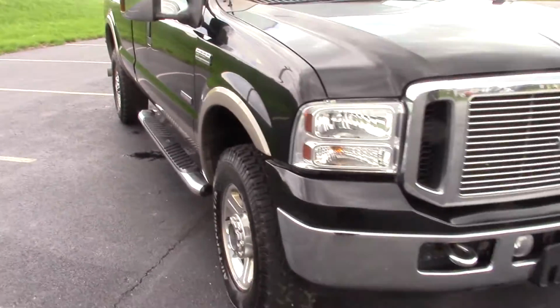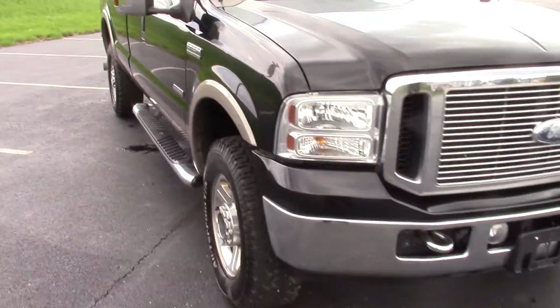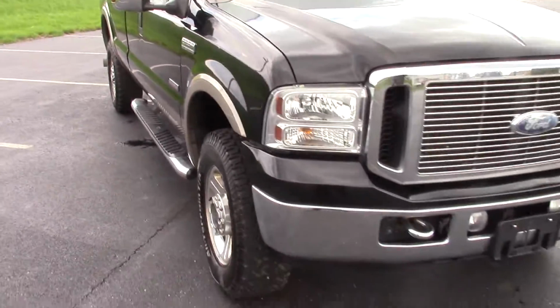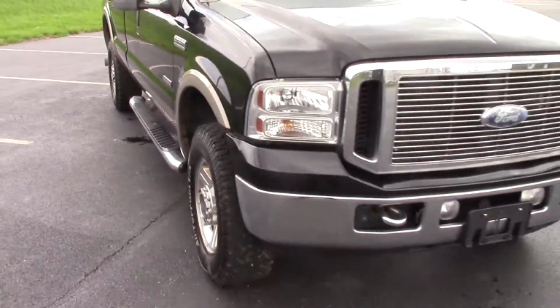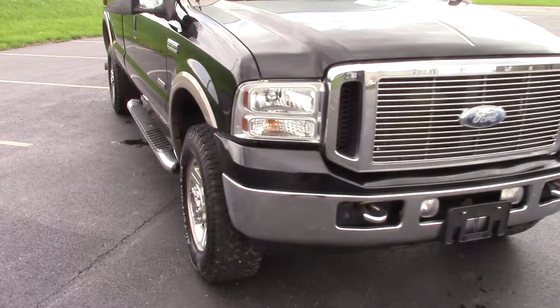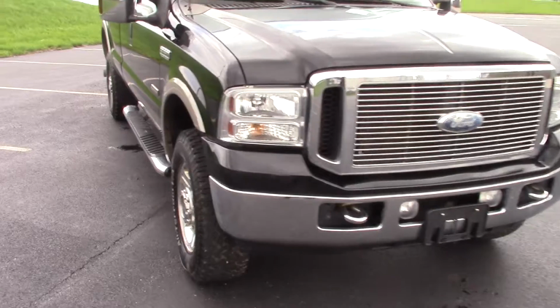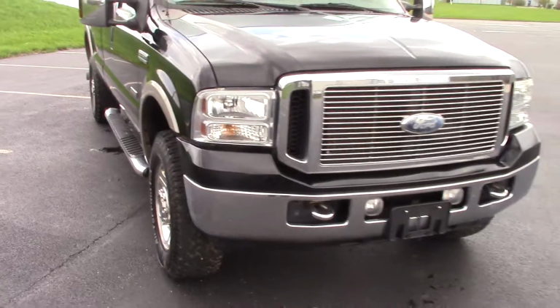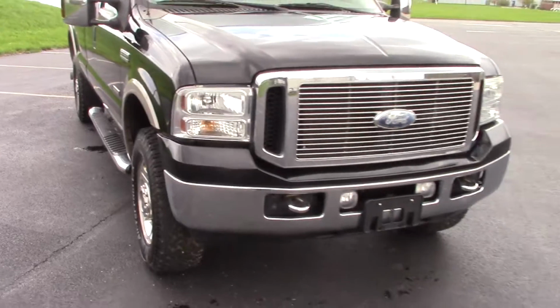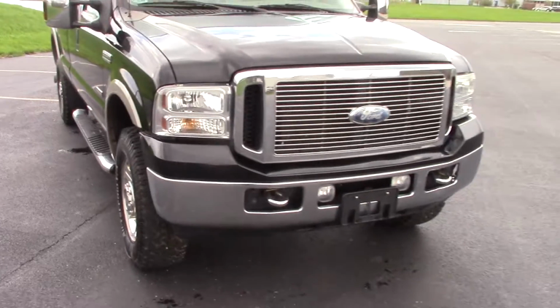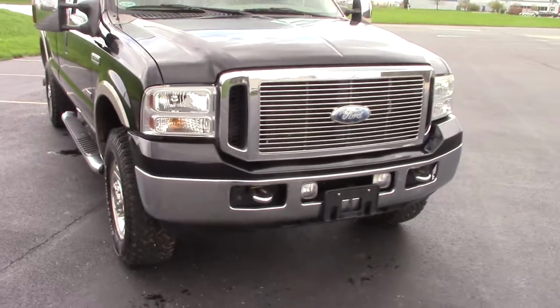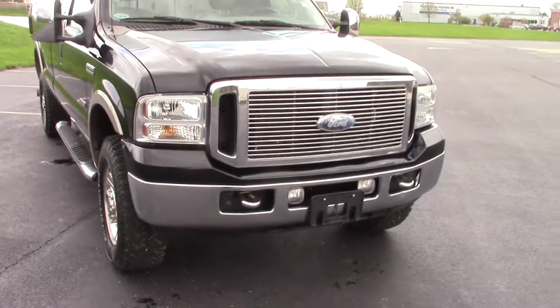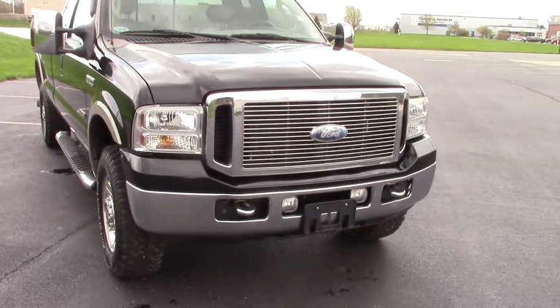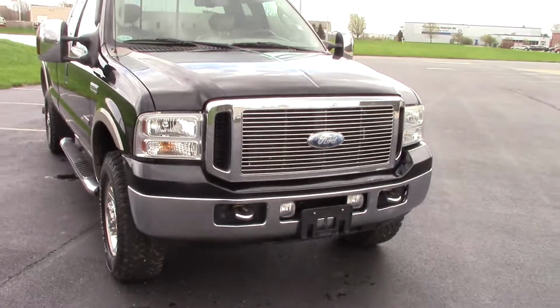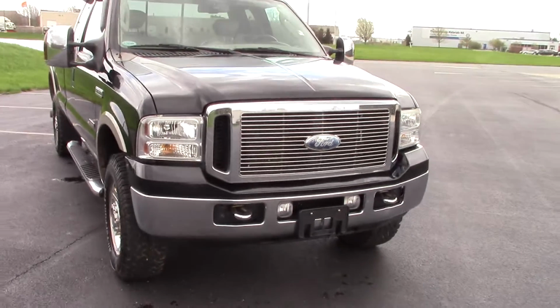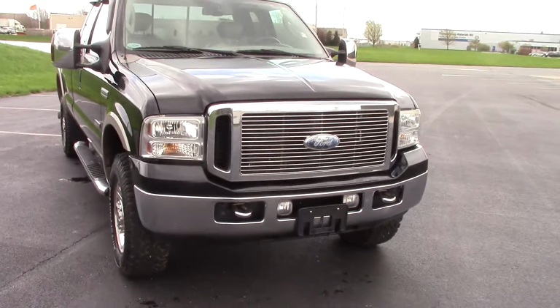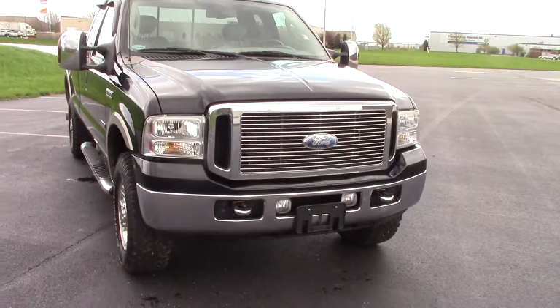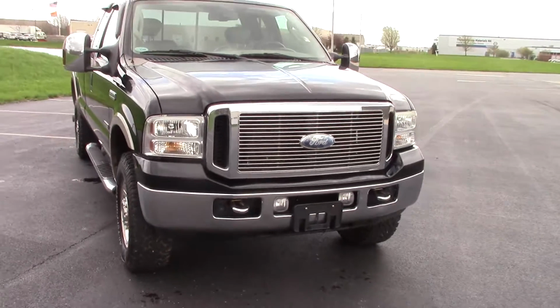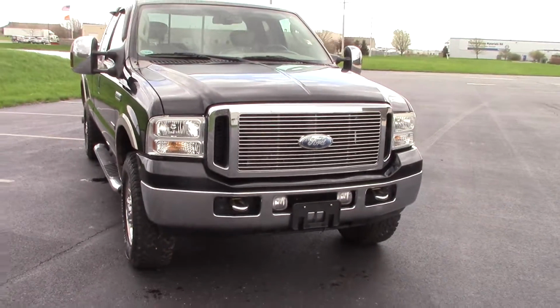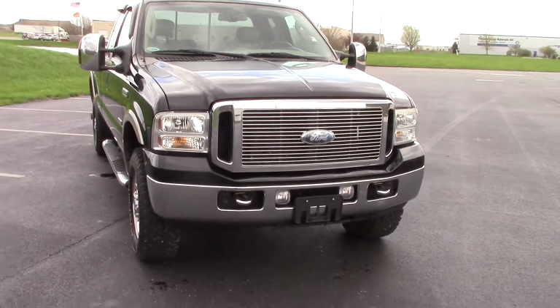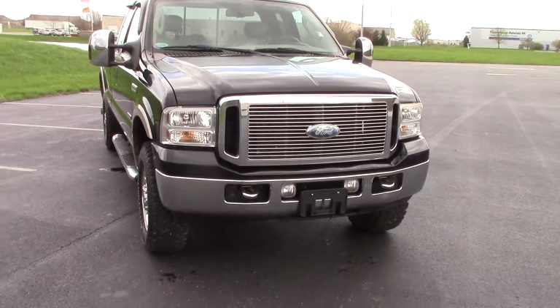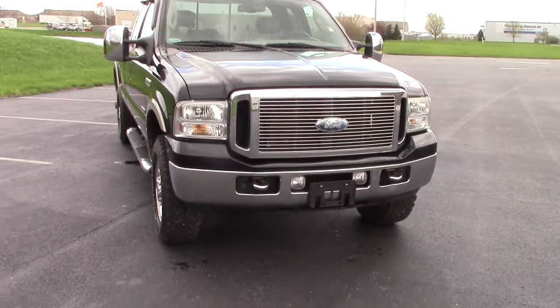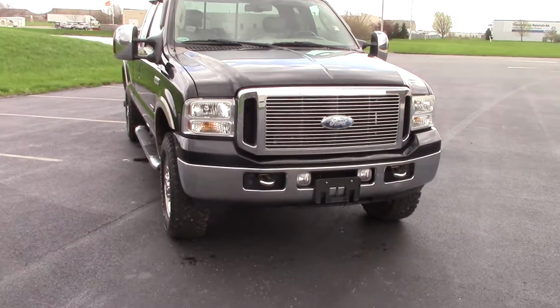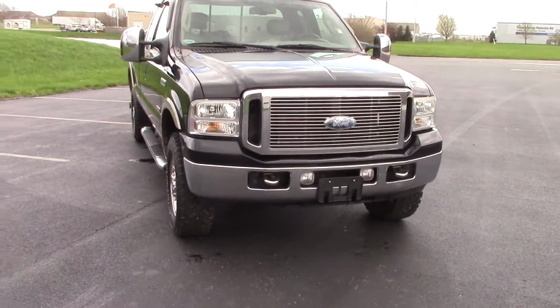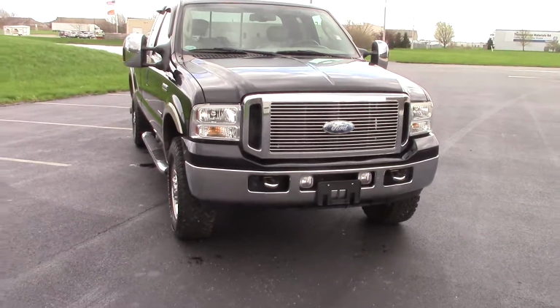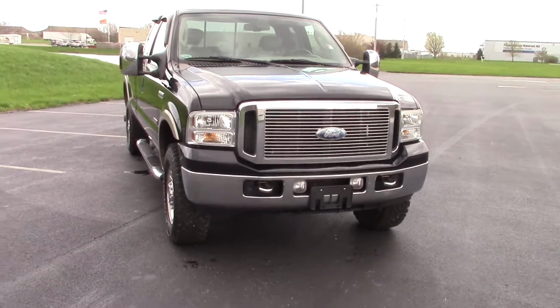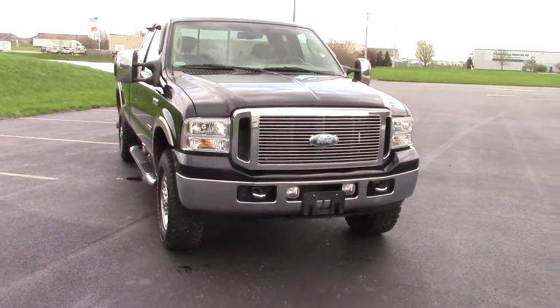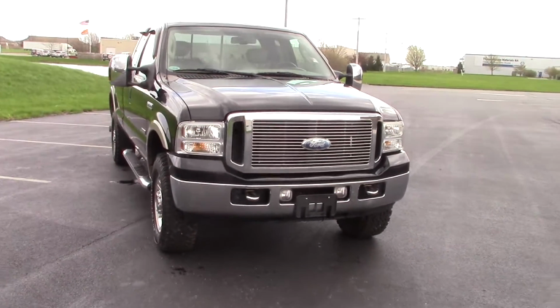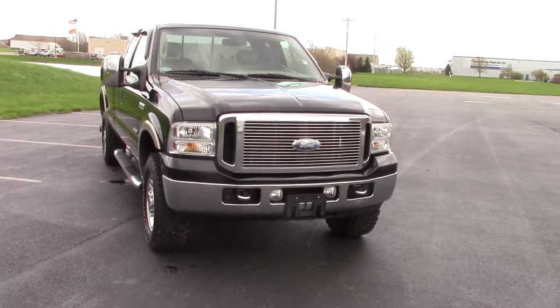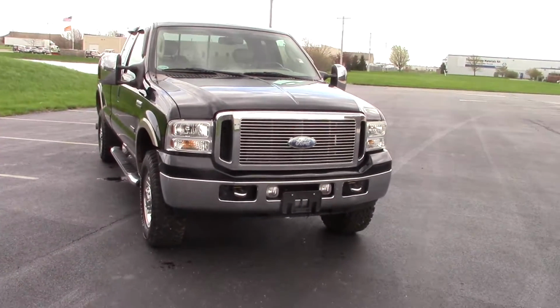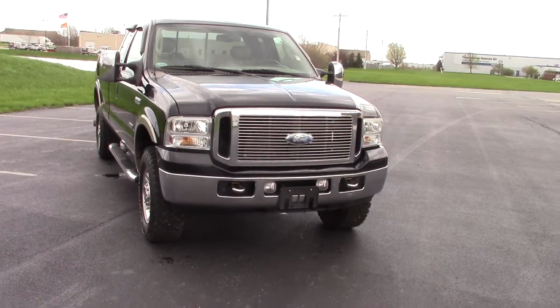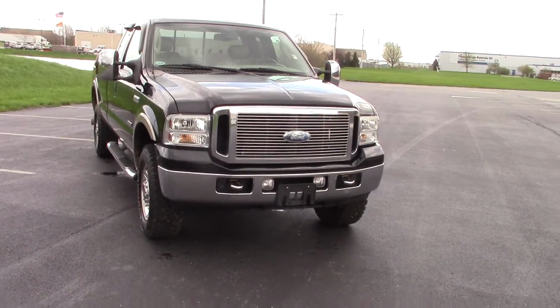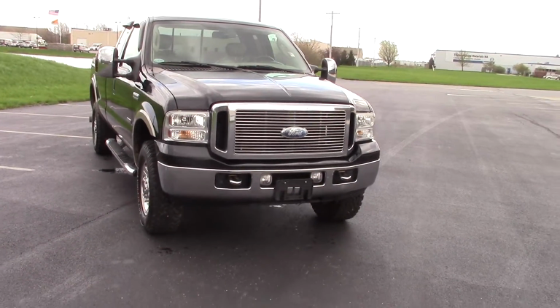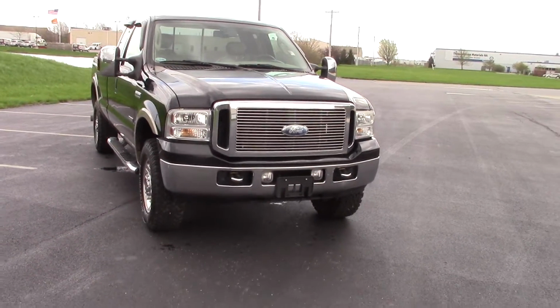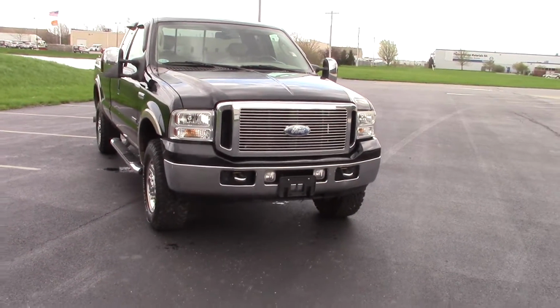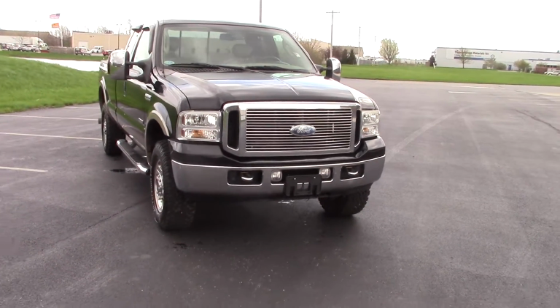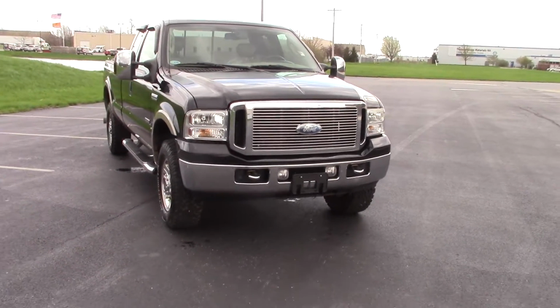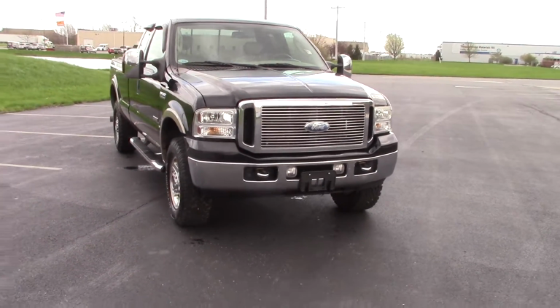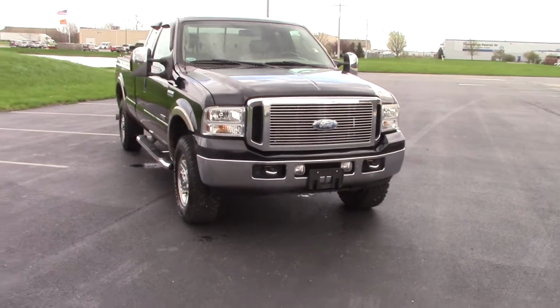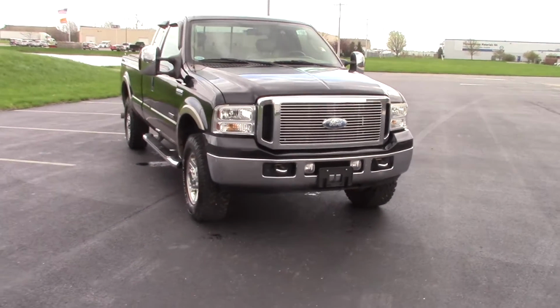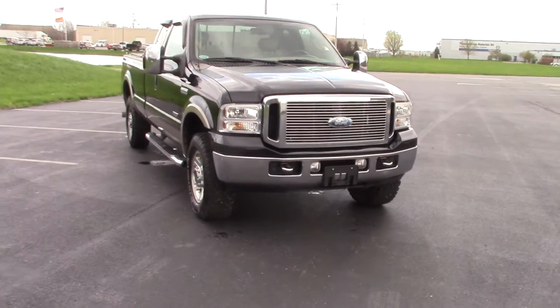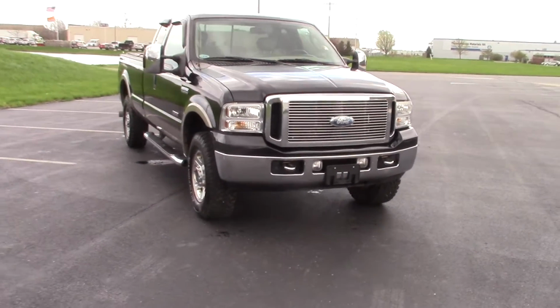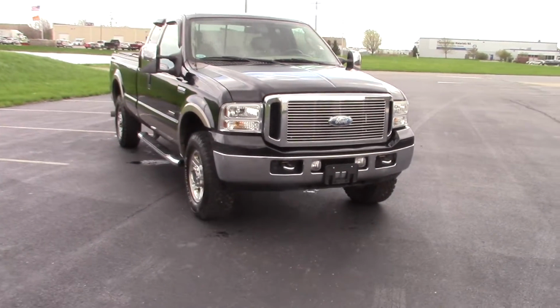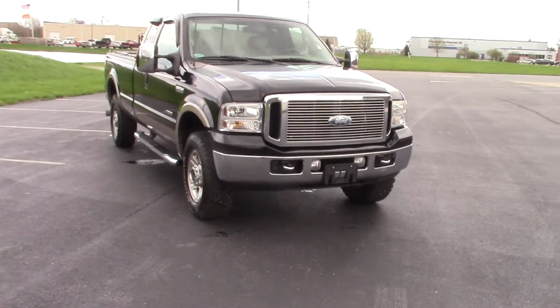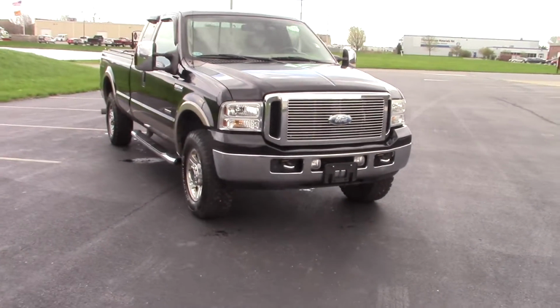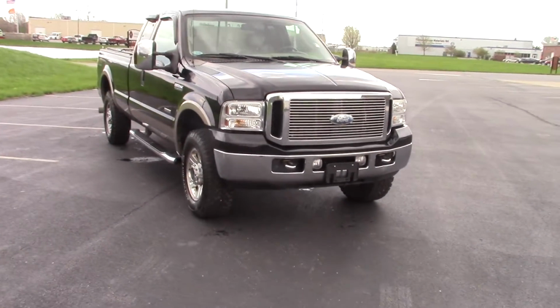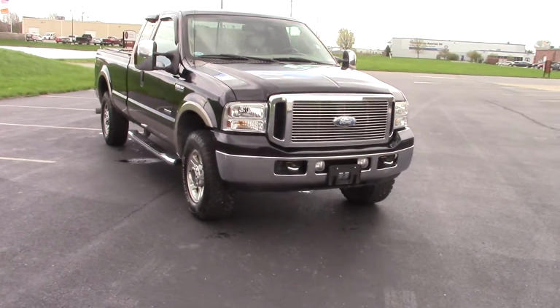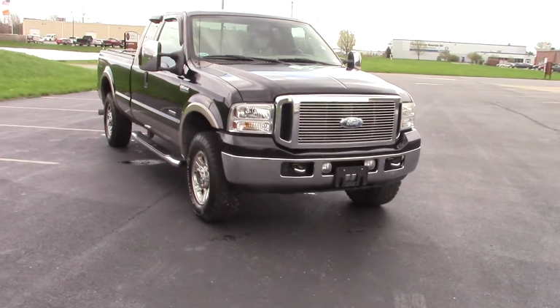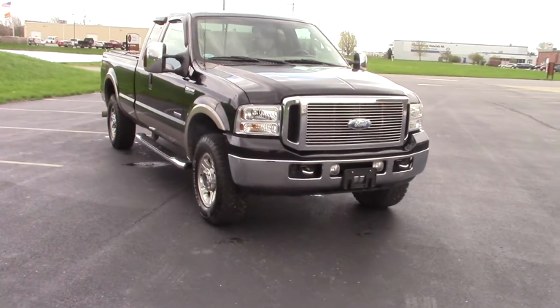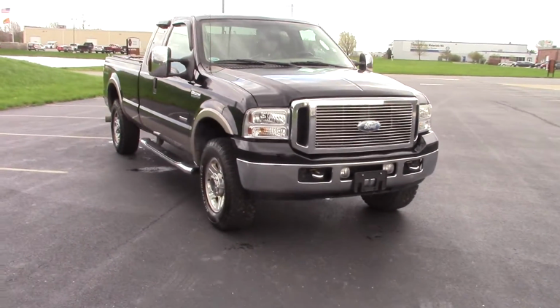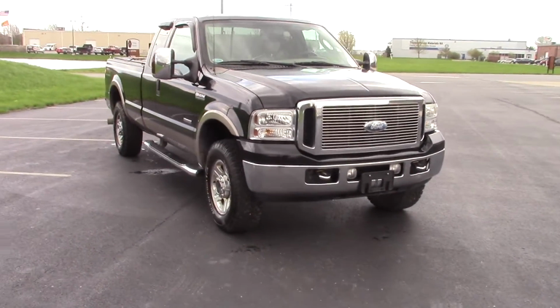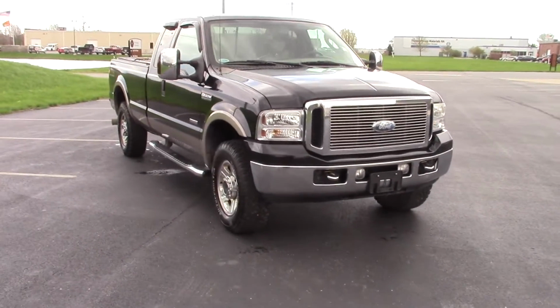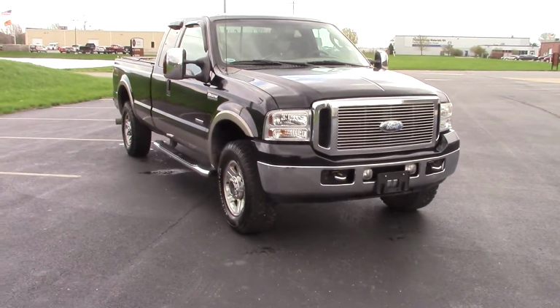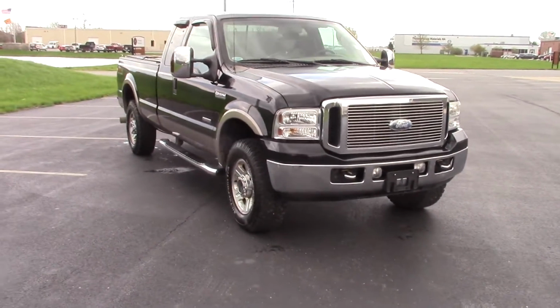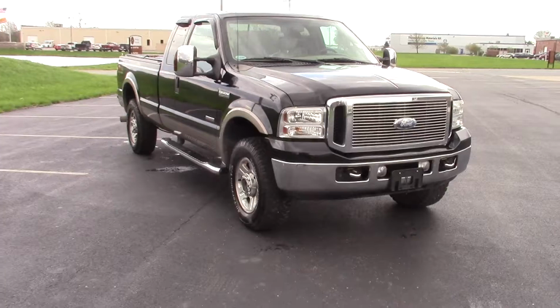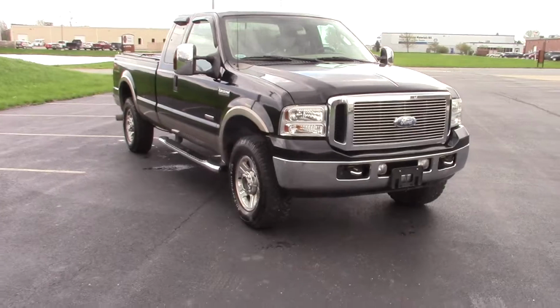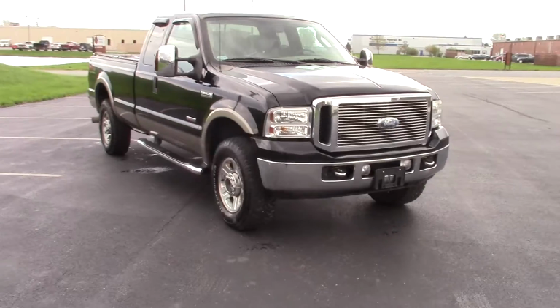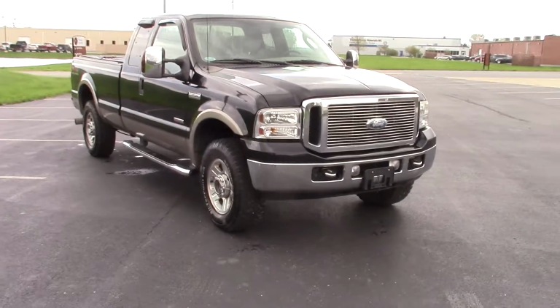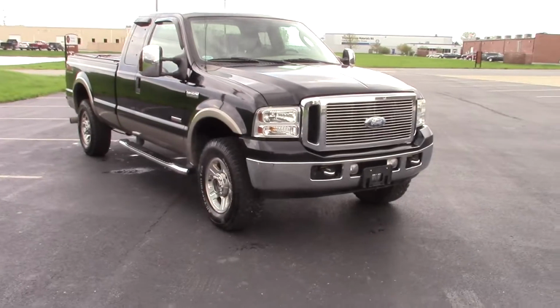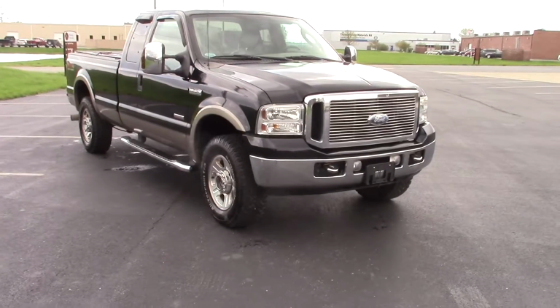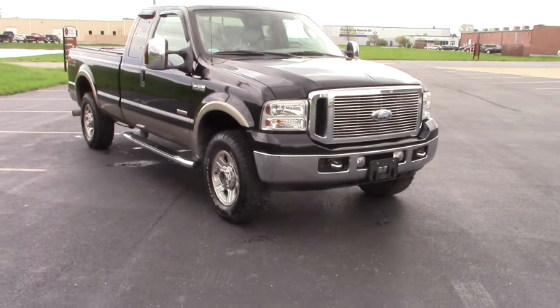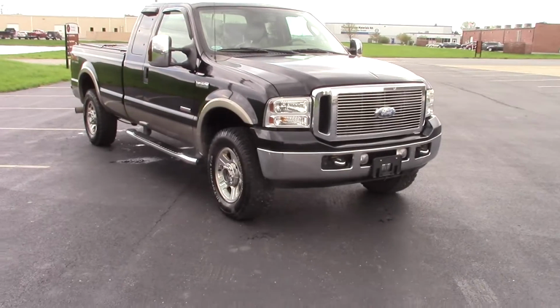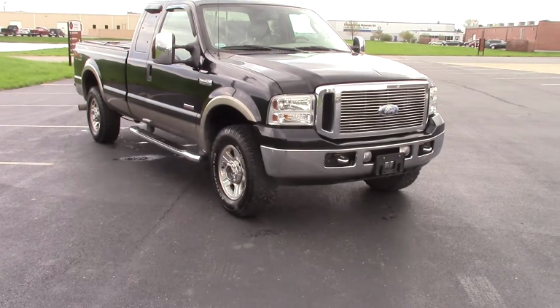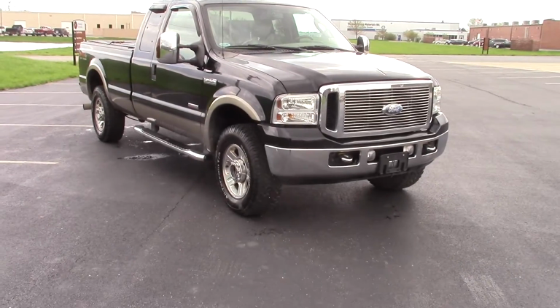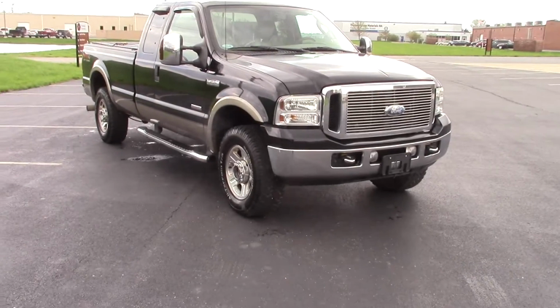Alright, if you have any questions about this truck, this is Nathan Wright from Bill Estes Ford.